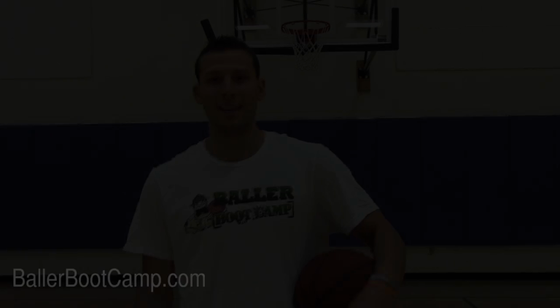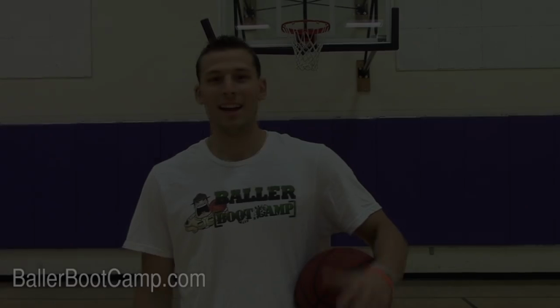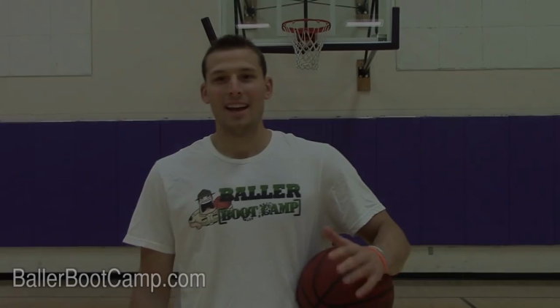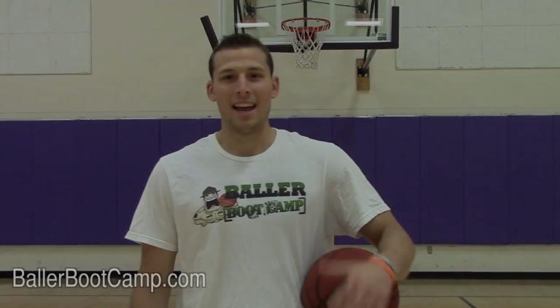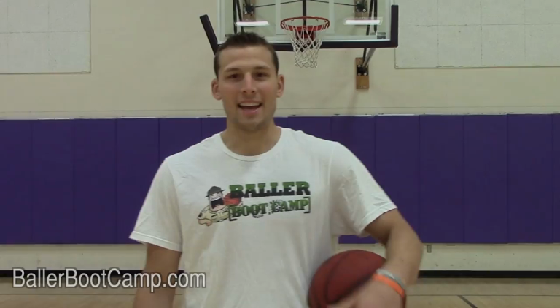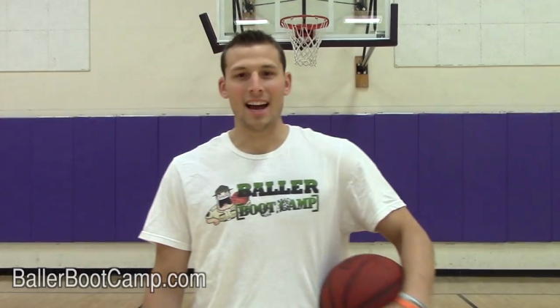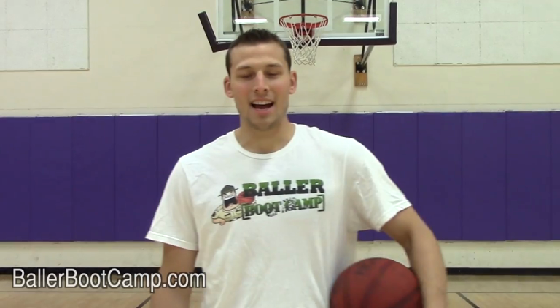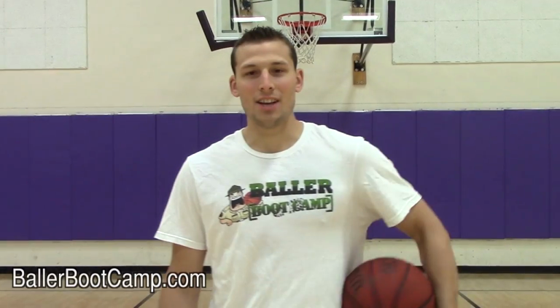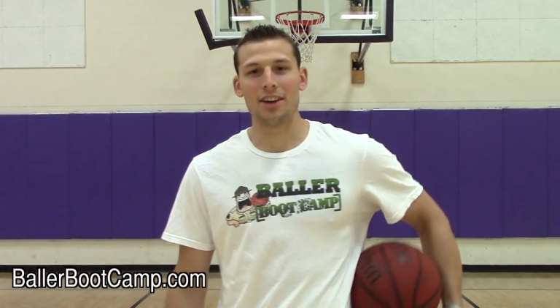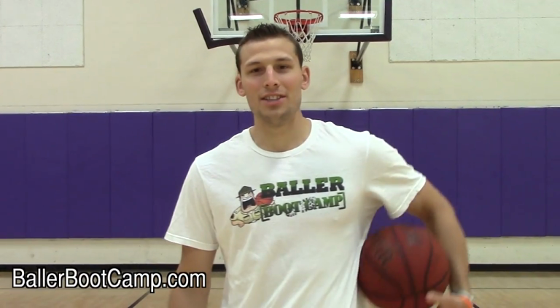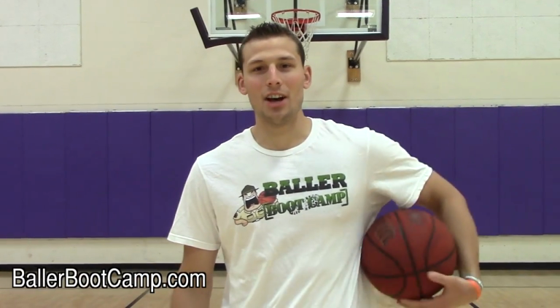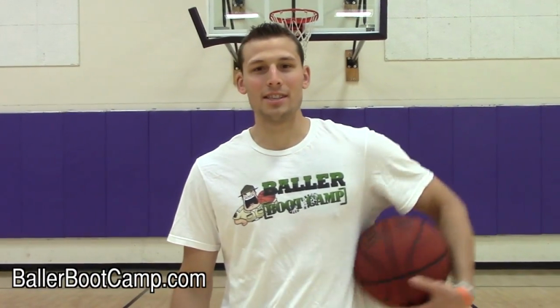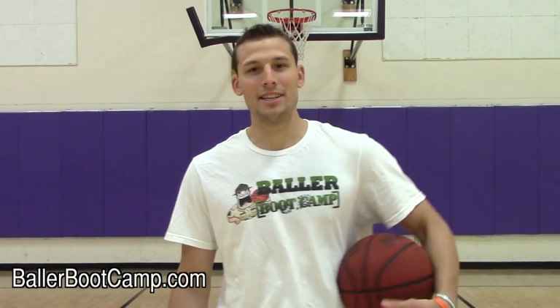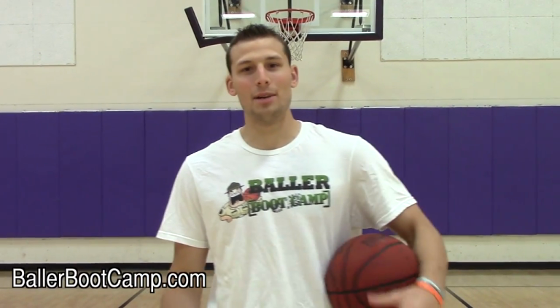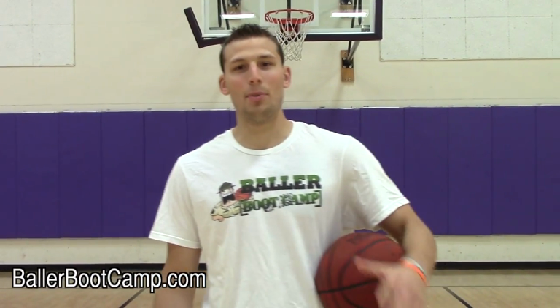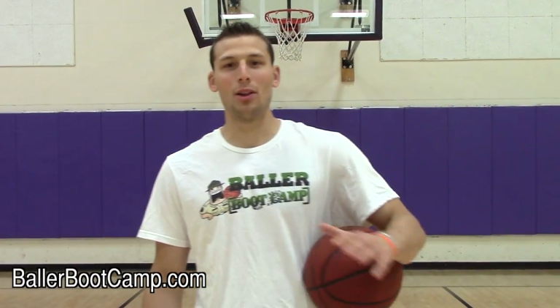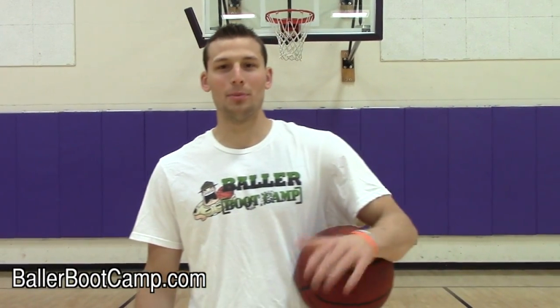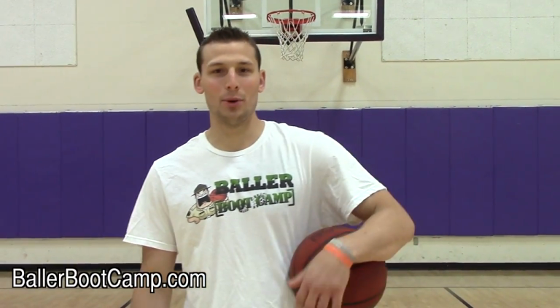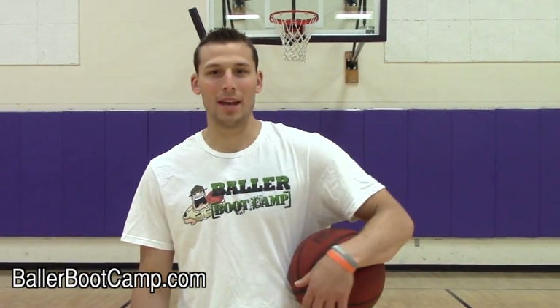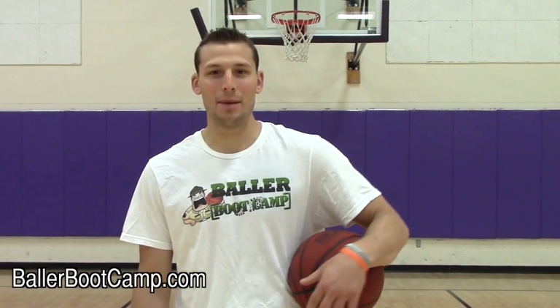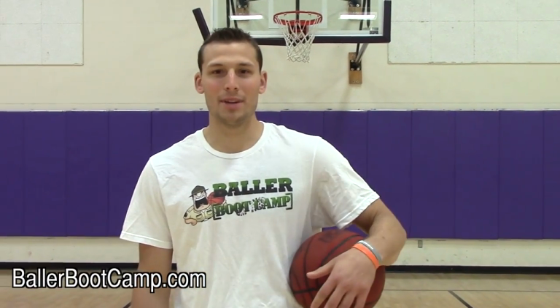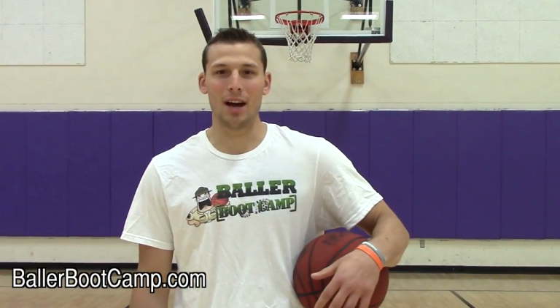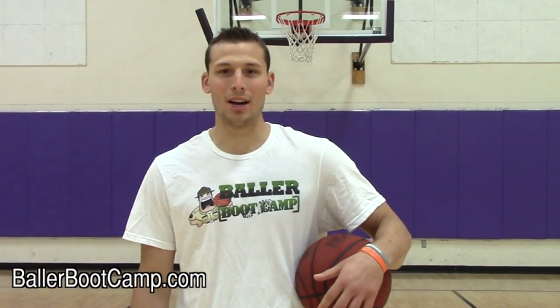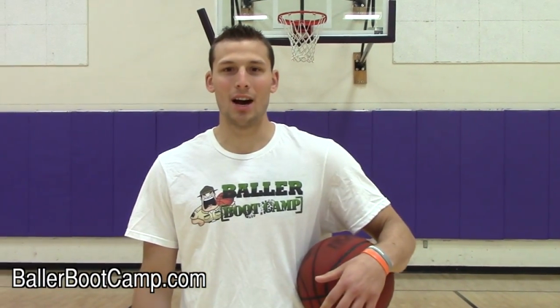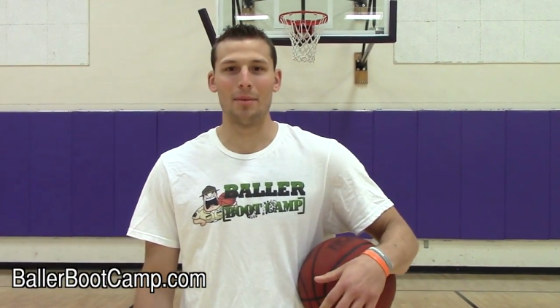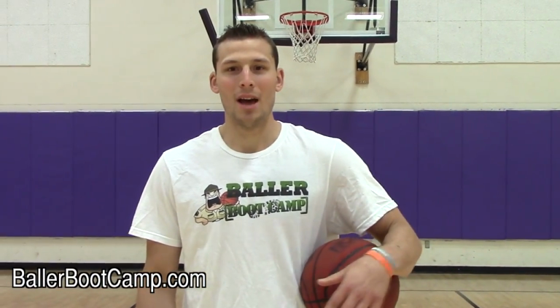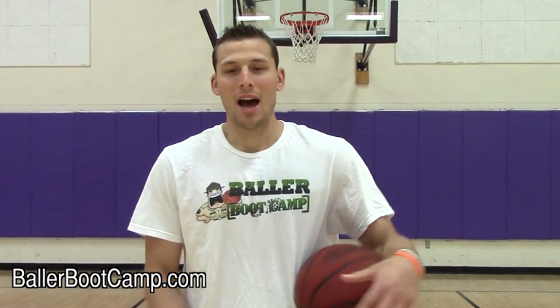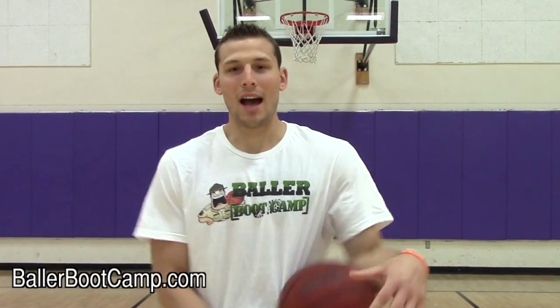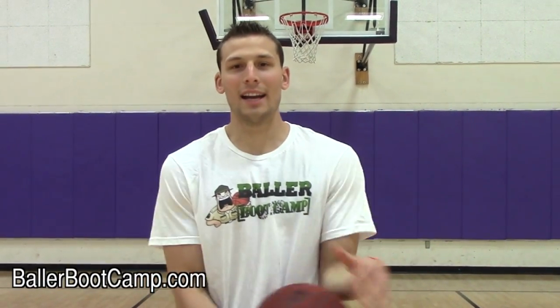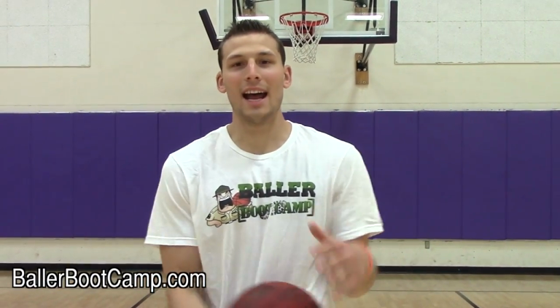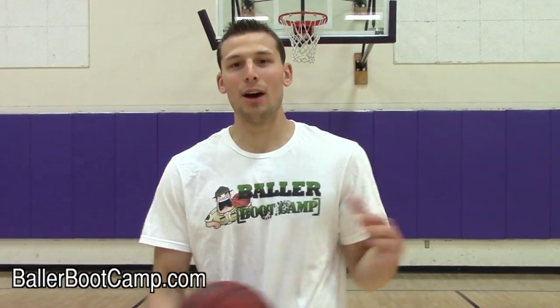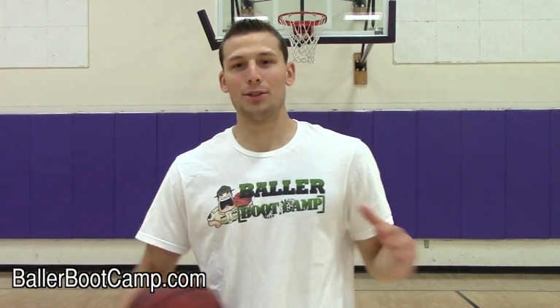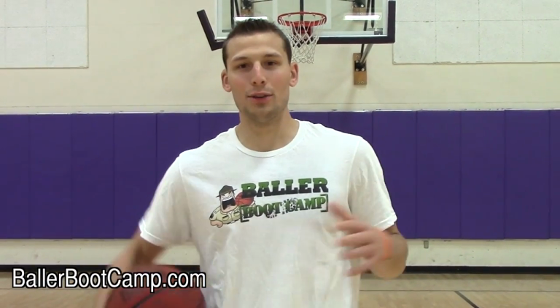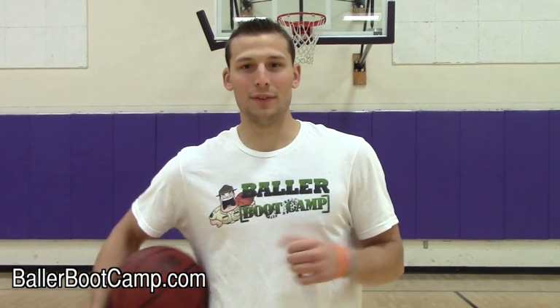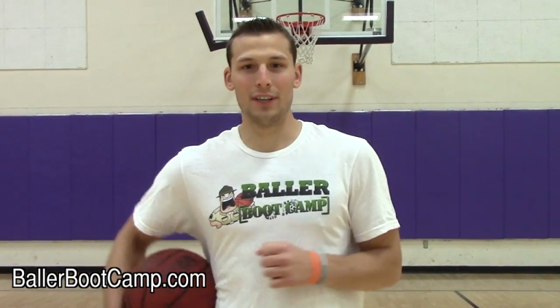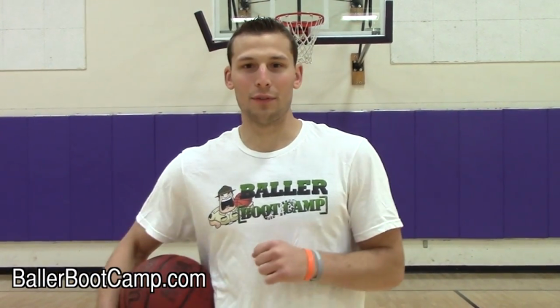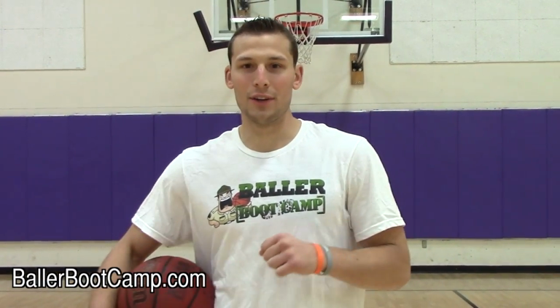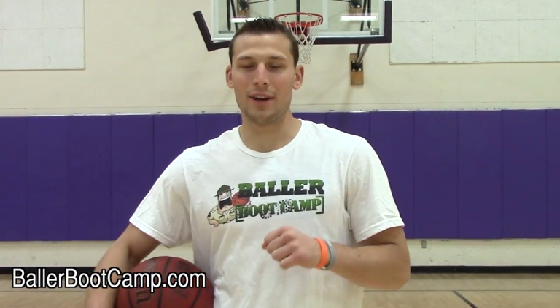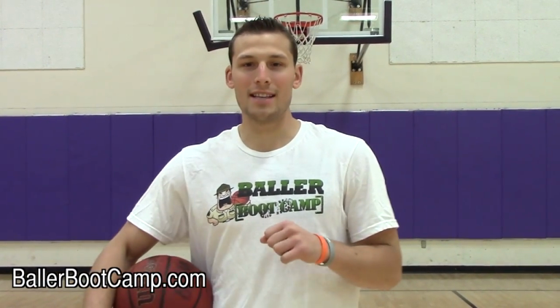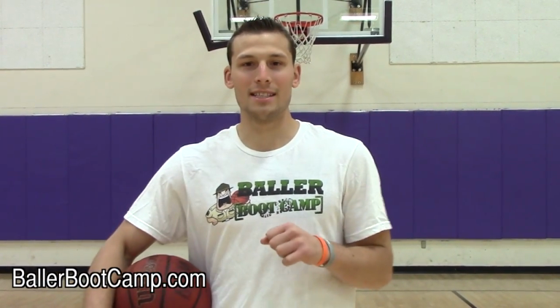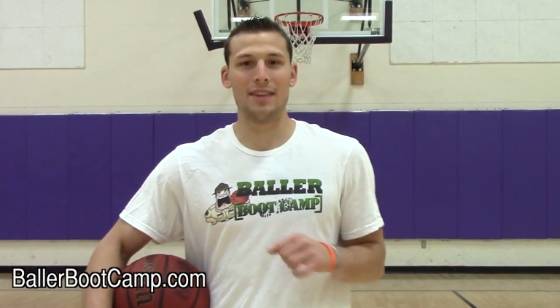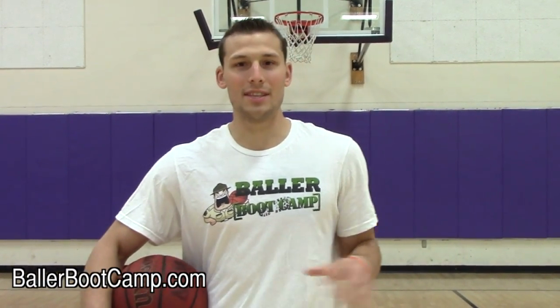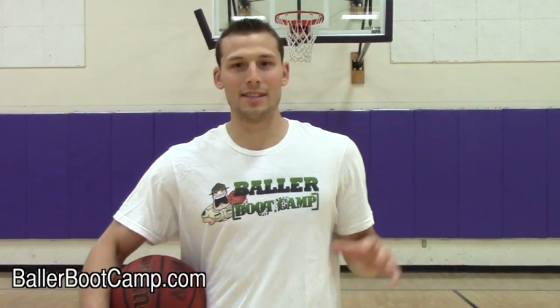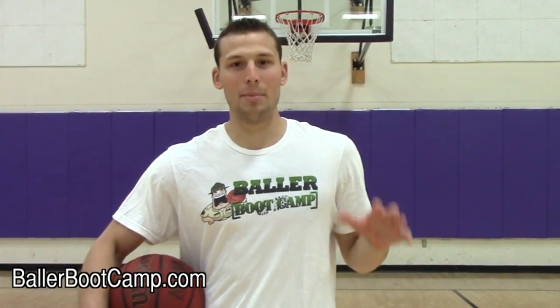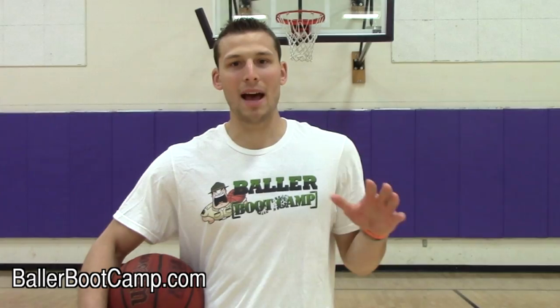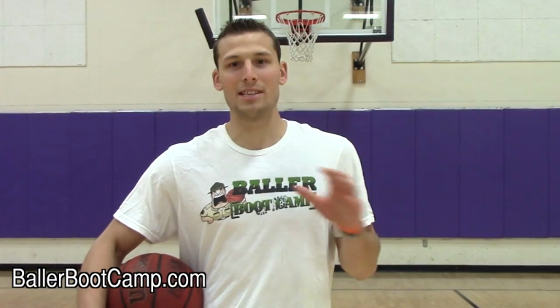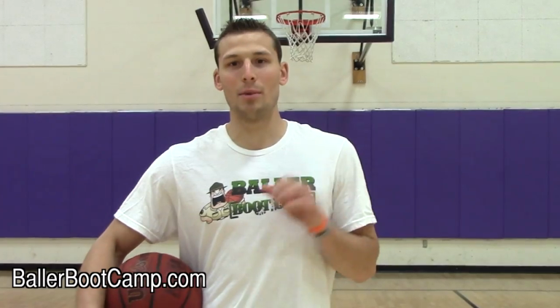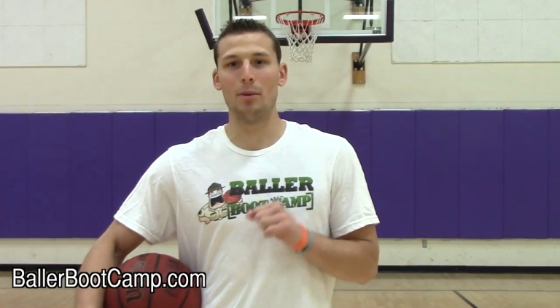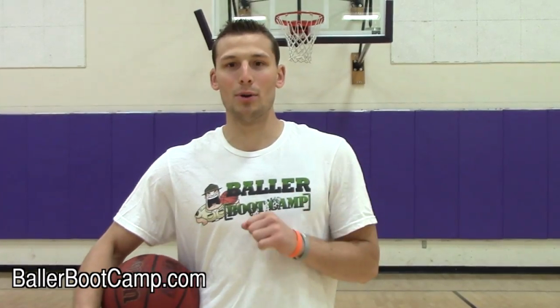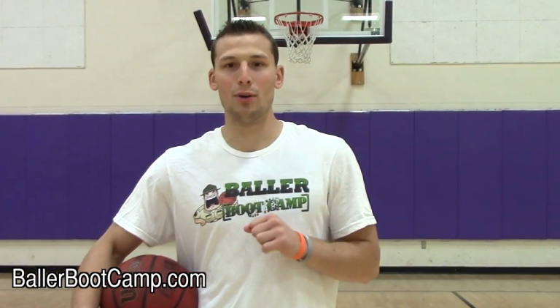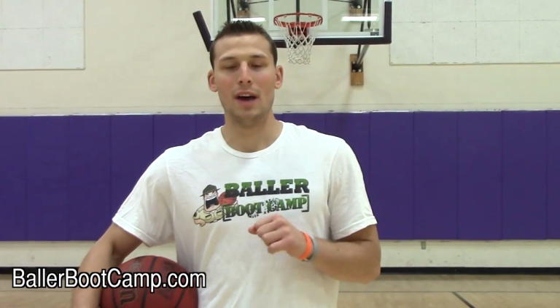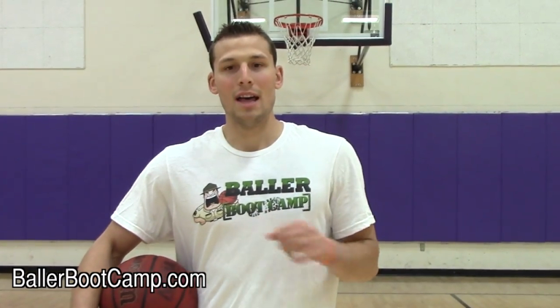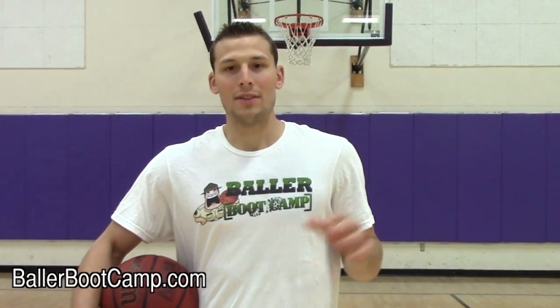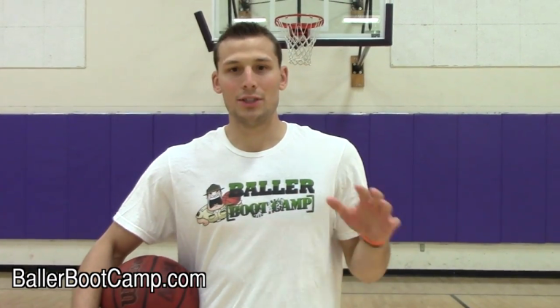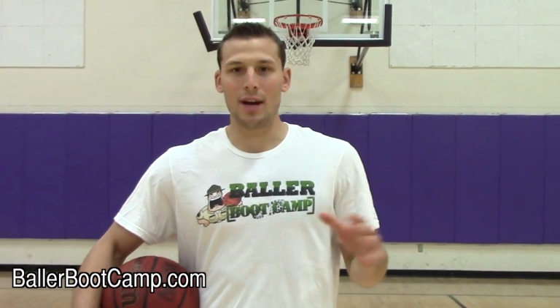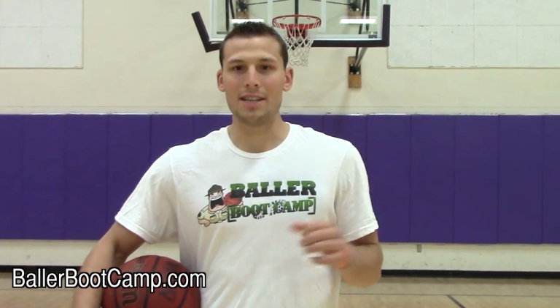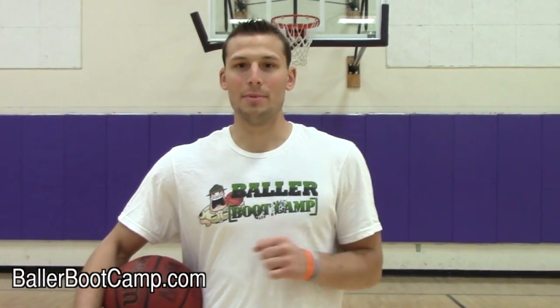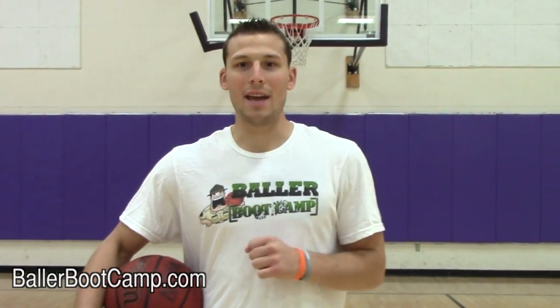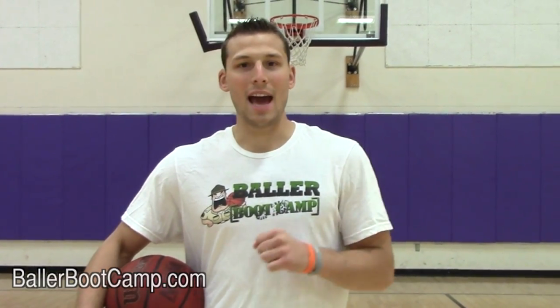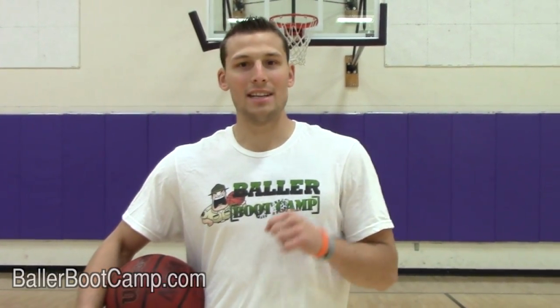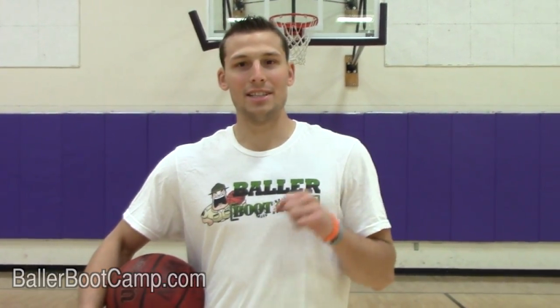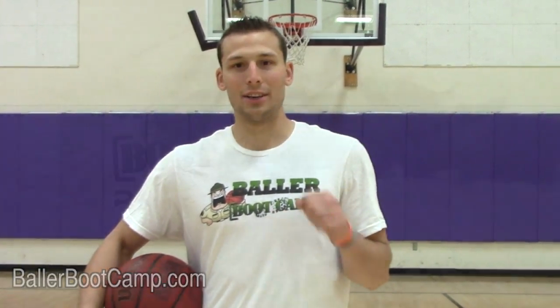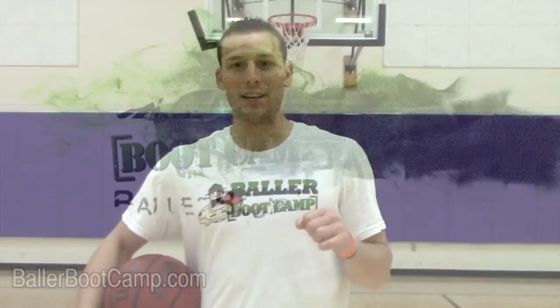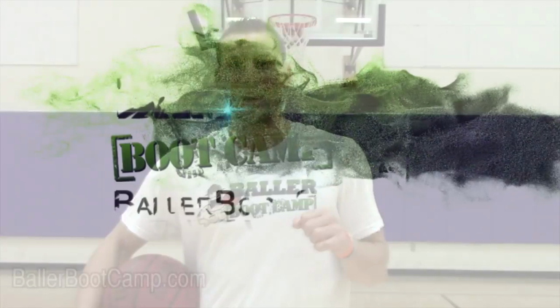Hey guys, Augie Johnson here, ballerbootcamp.com. I got a how-to video for you guys today — this is a basketball move that you guys should be adding to your game.